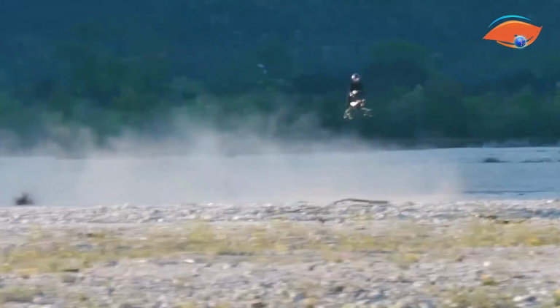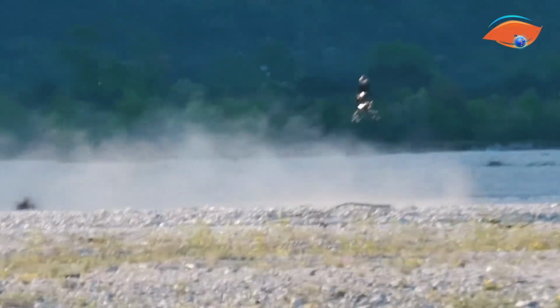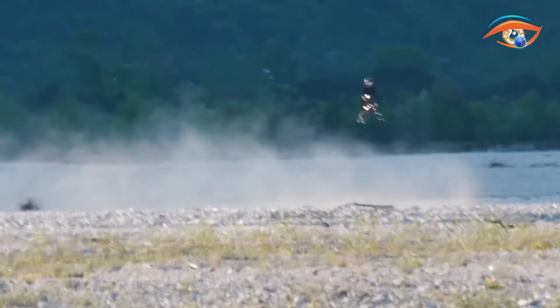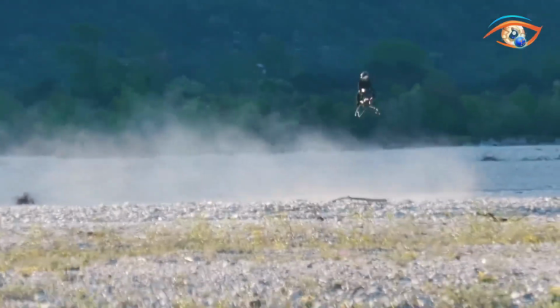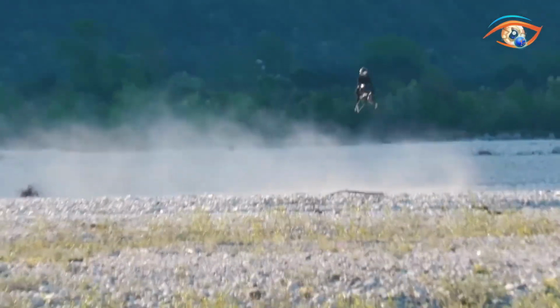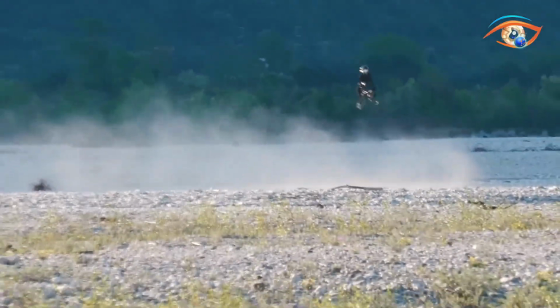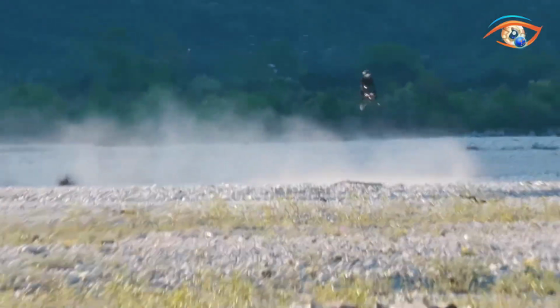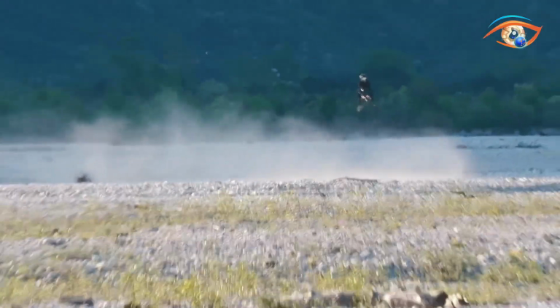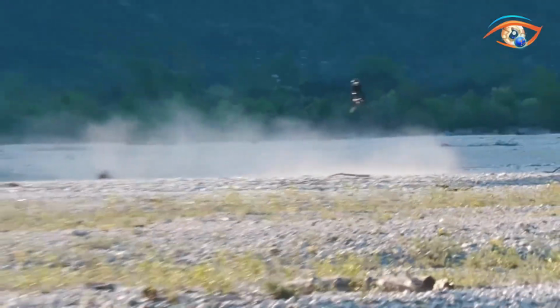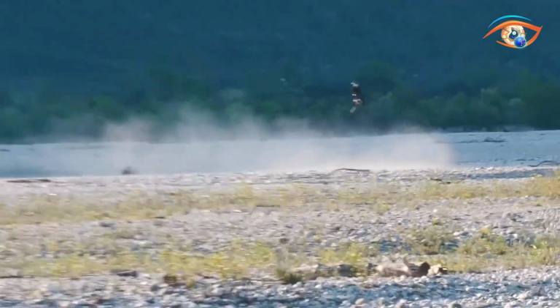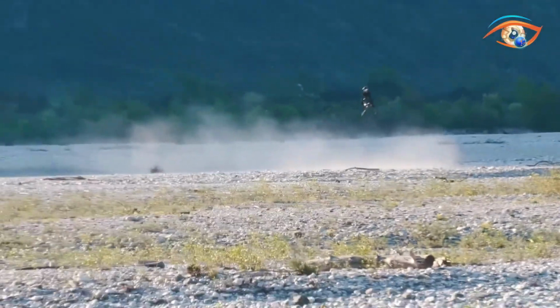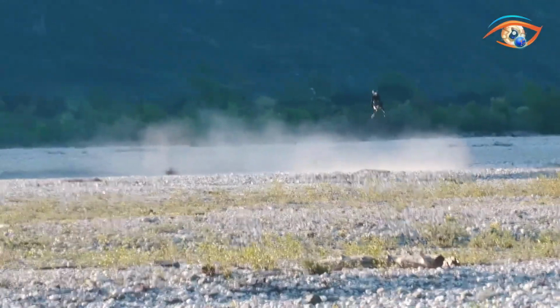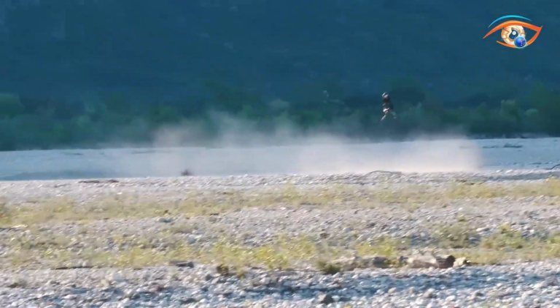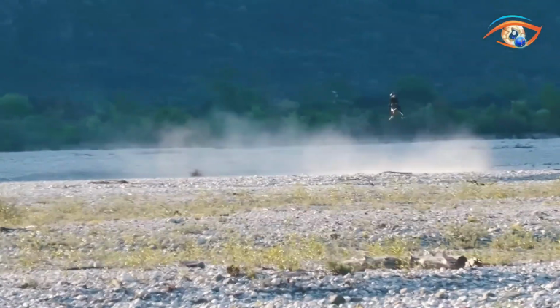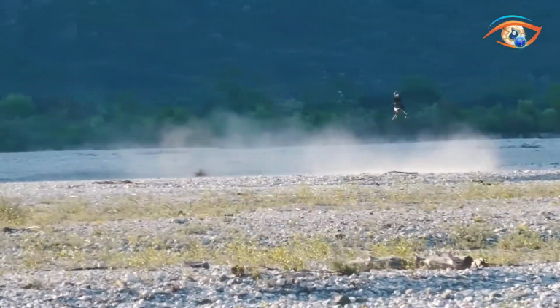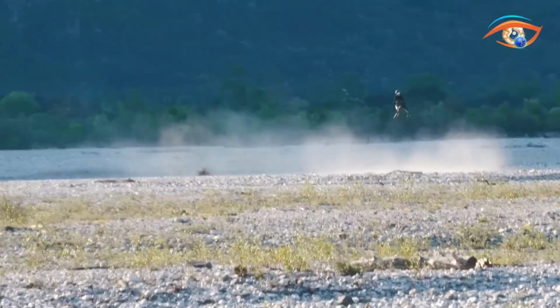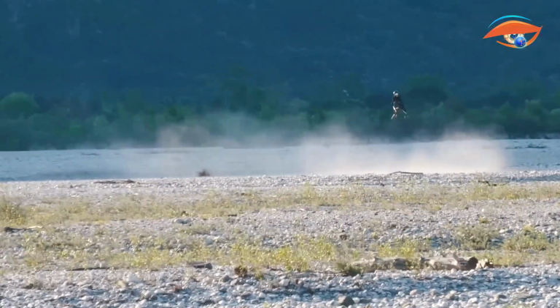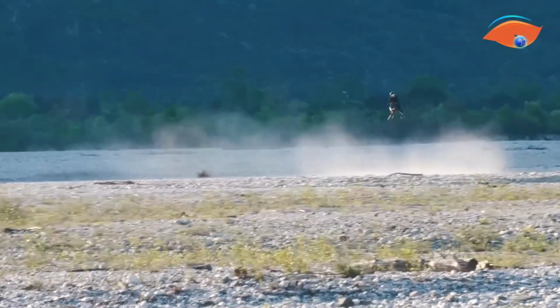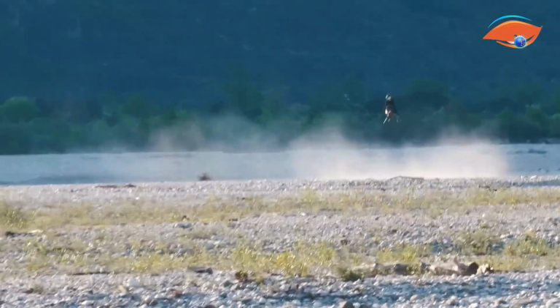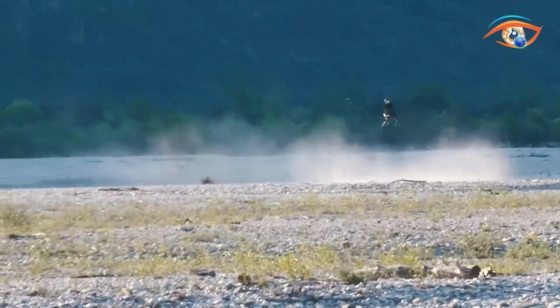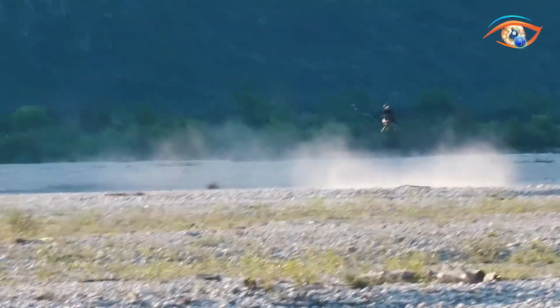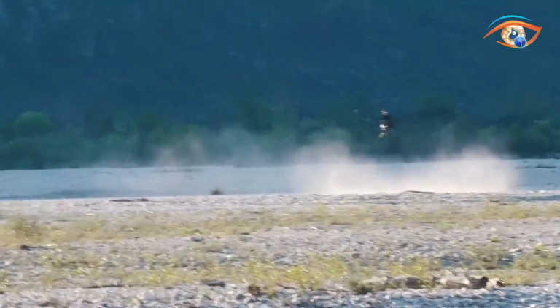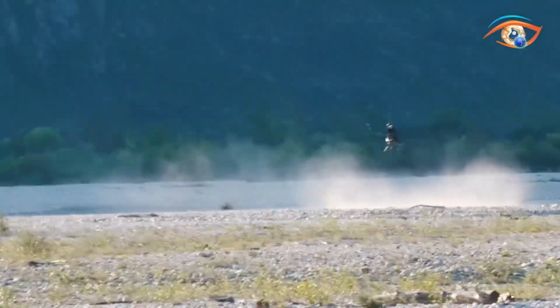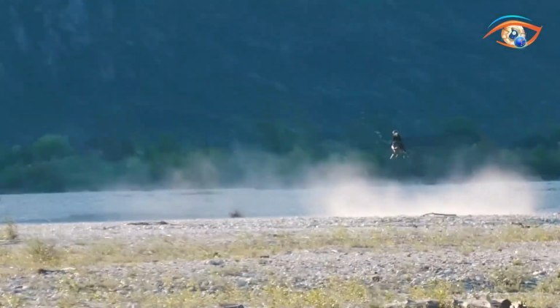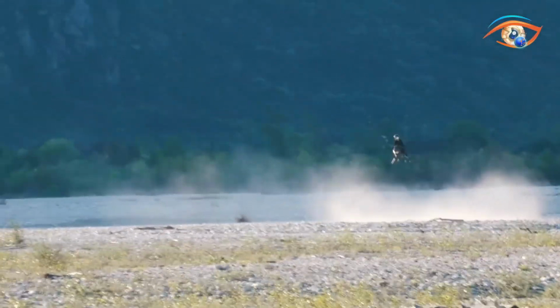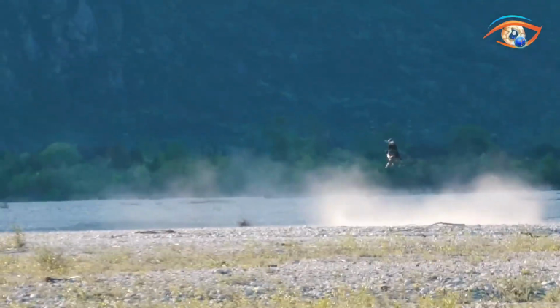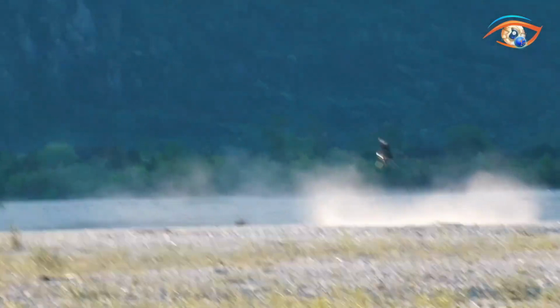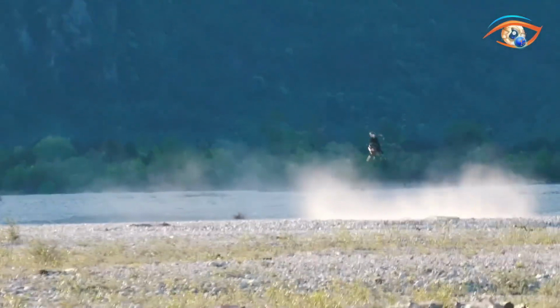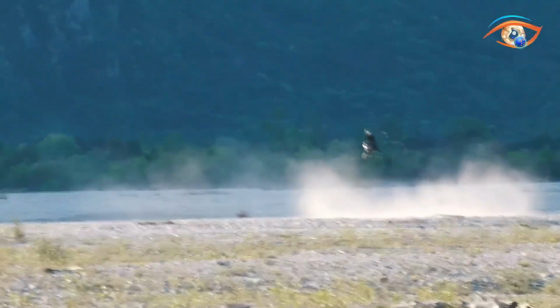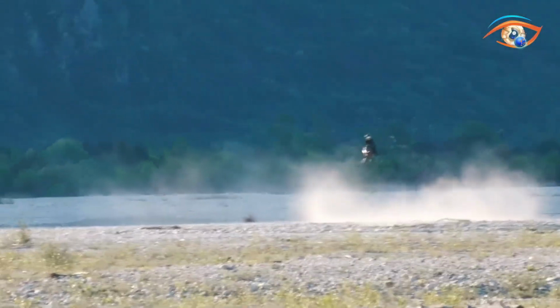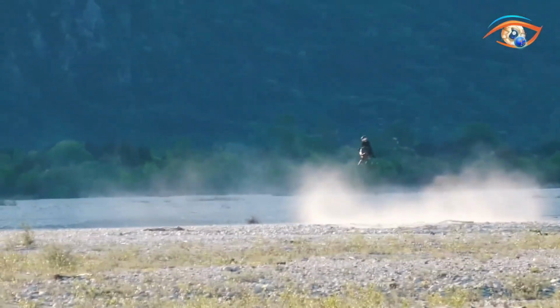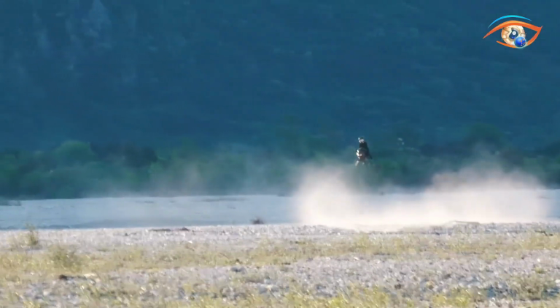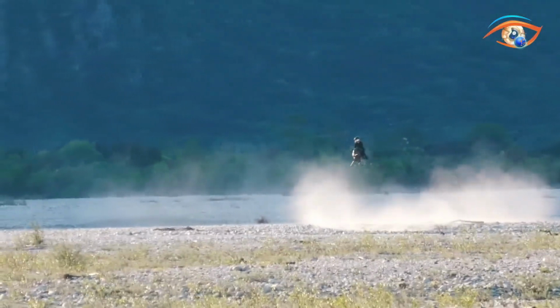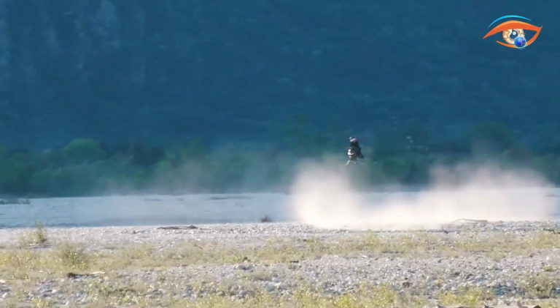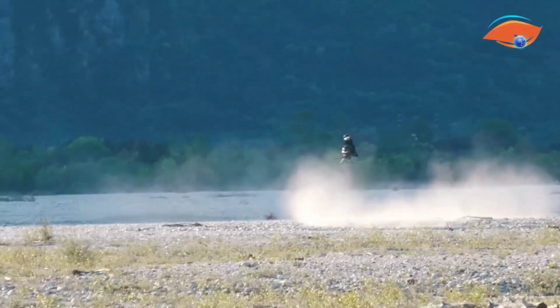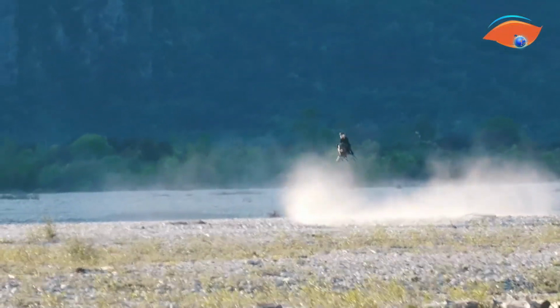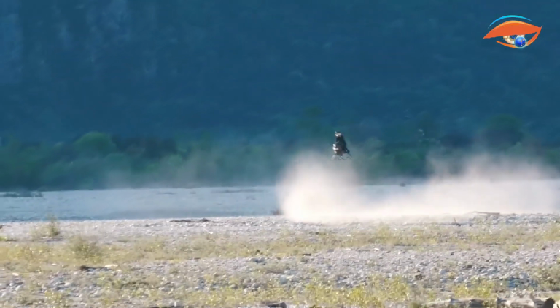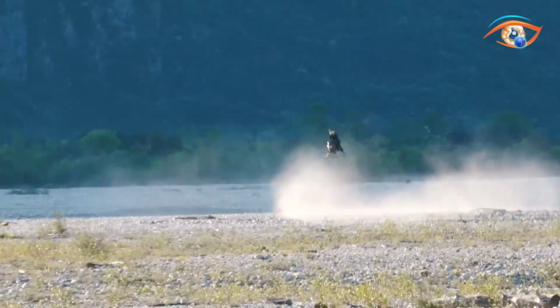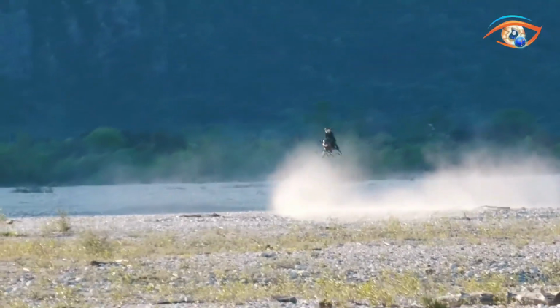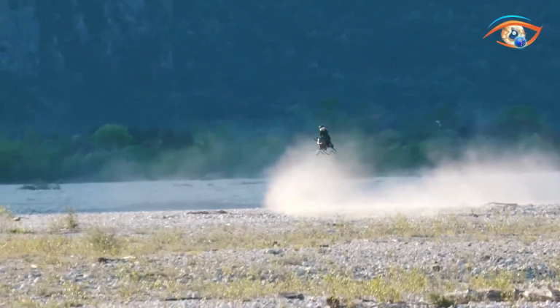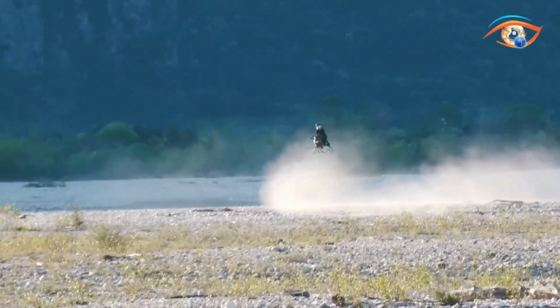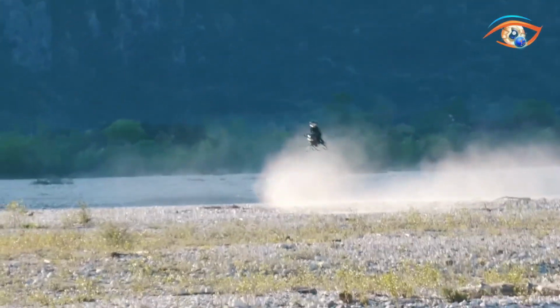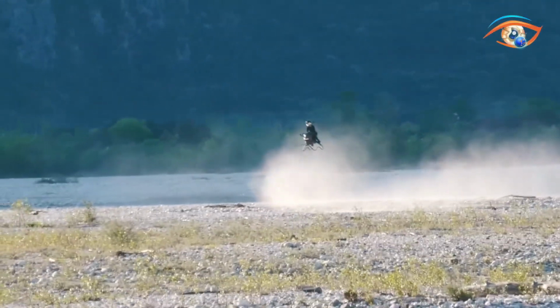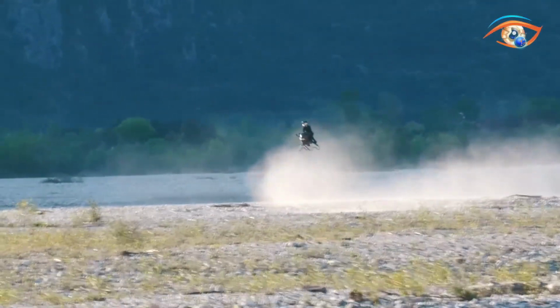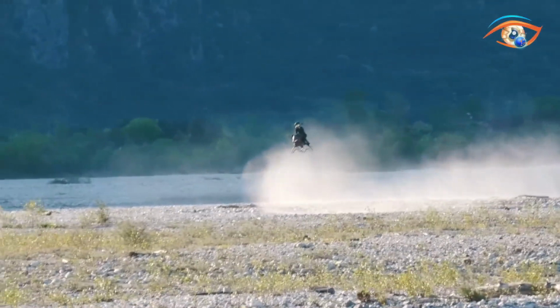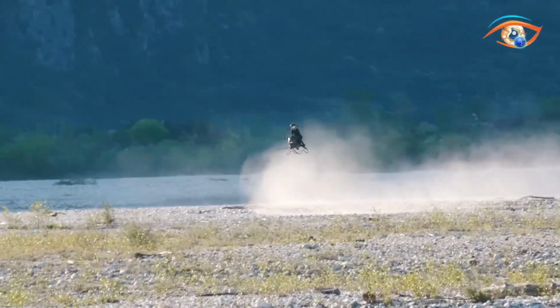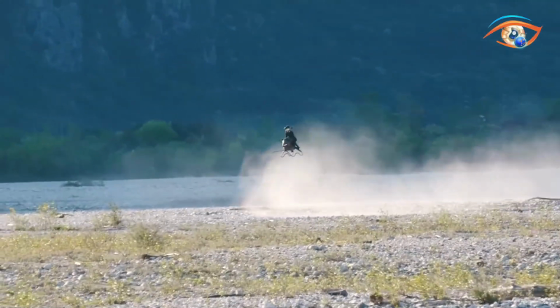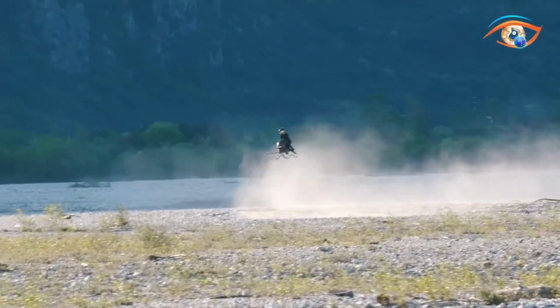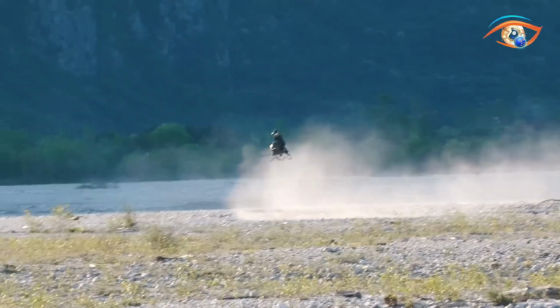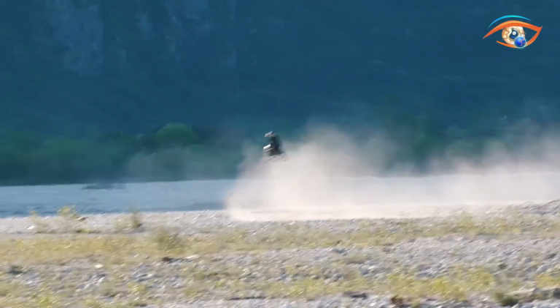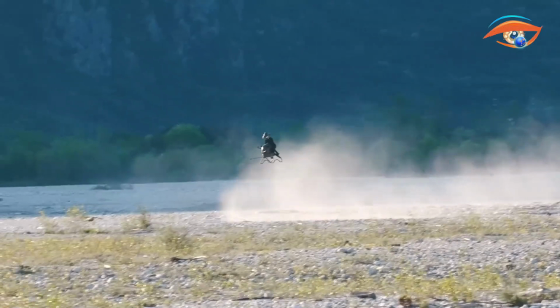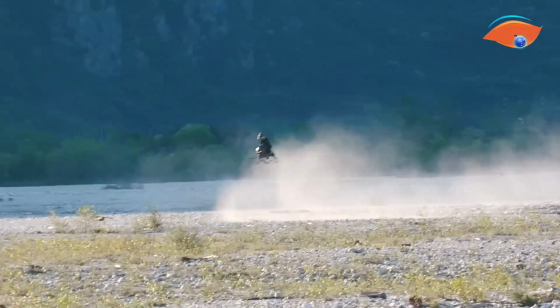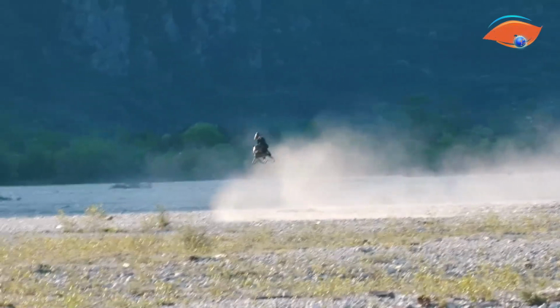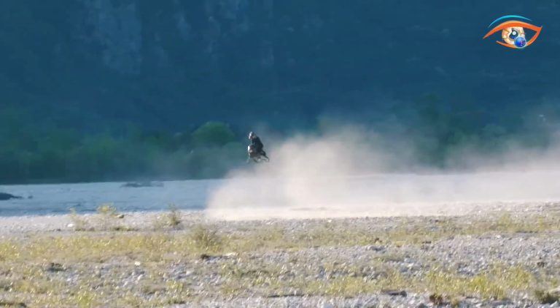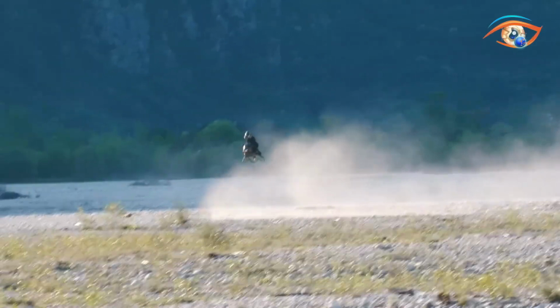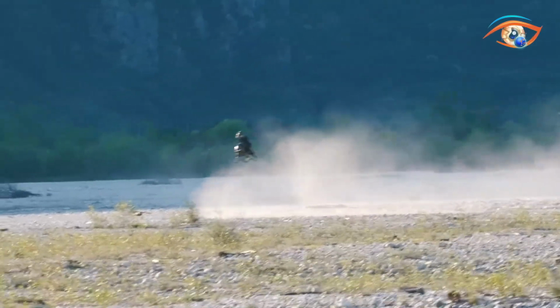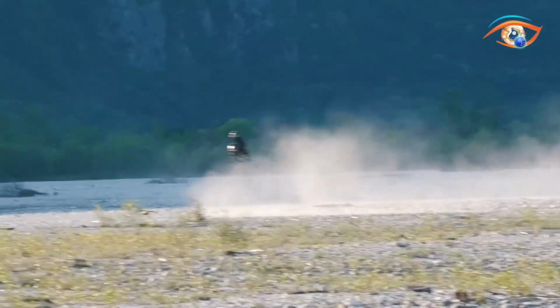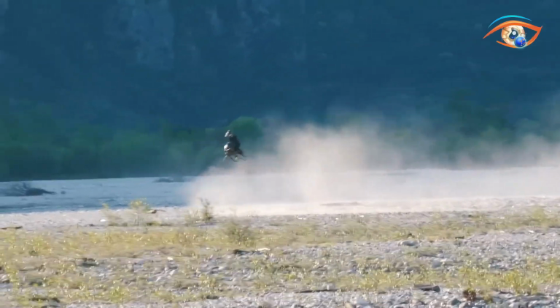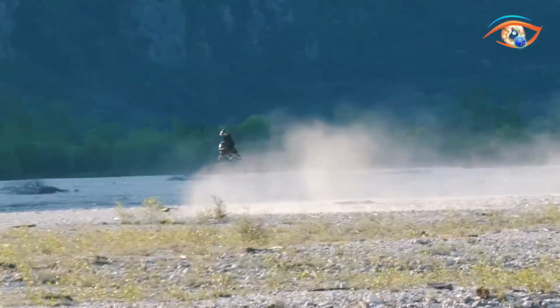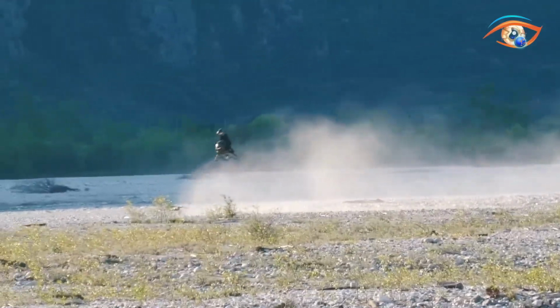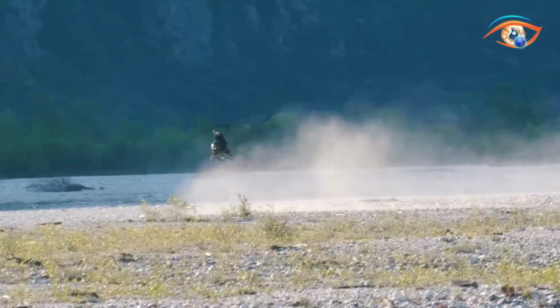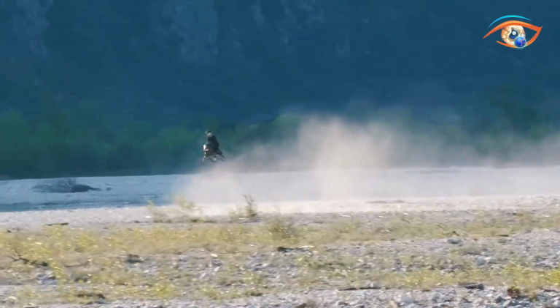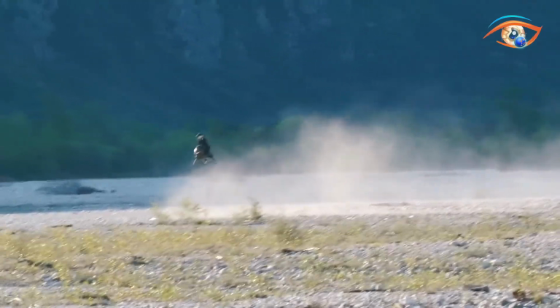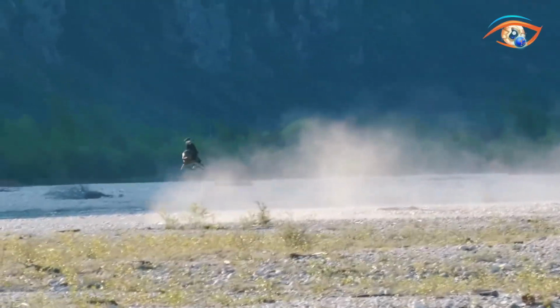Built from carbon fiber and 3D-printed aerospace components, the Air Bike is exceptionally strong, yet seven times lighter than a standard motorcycle.